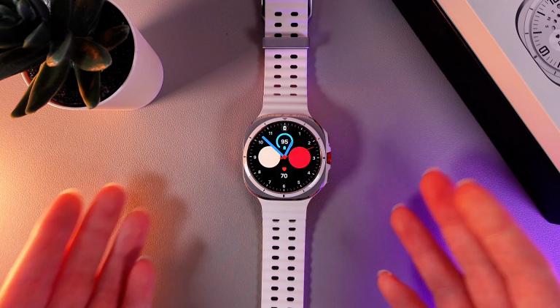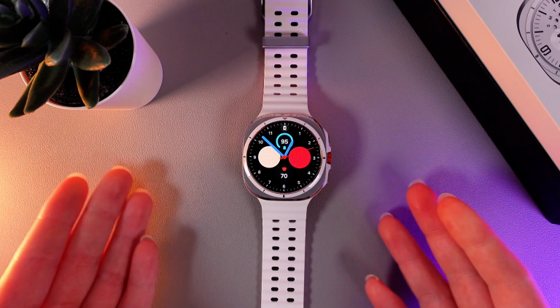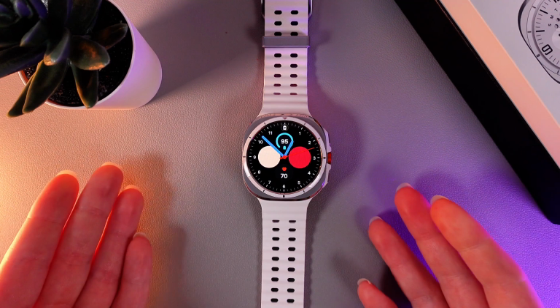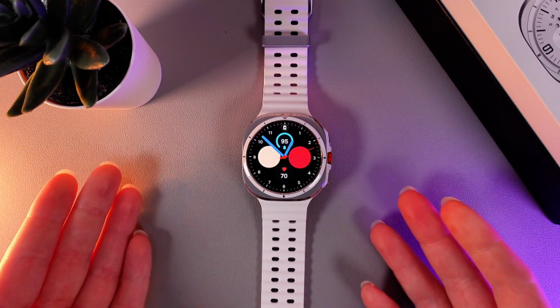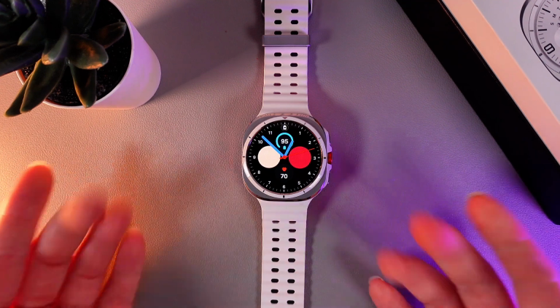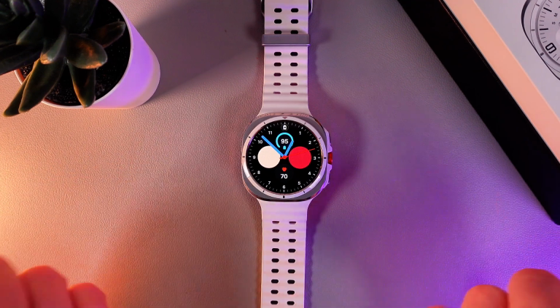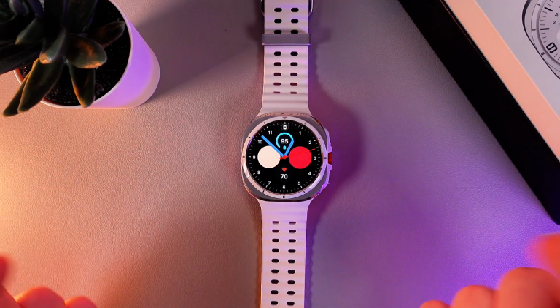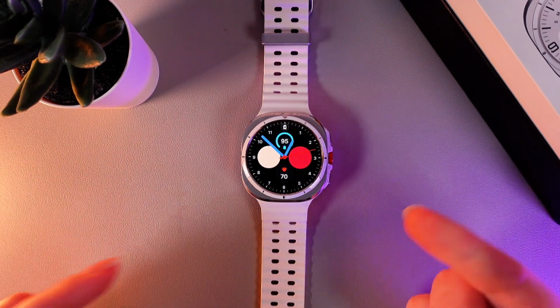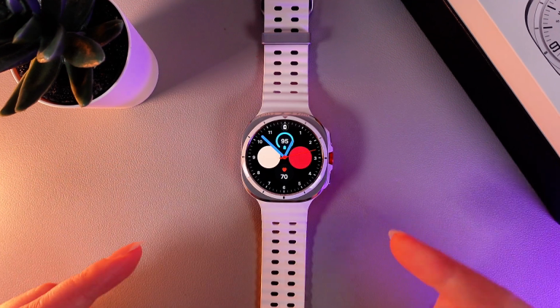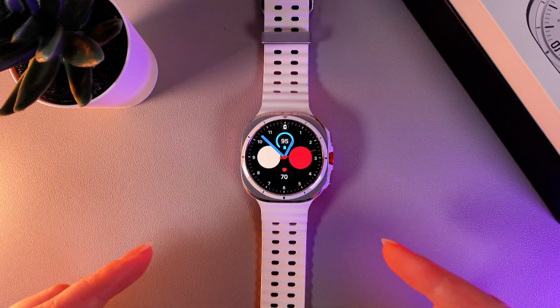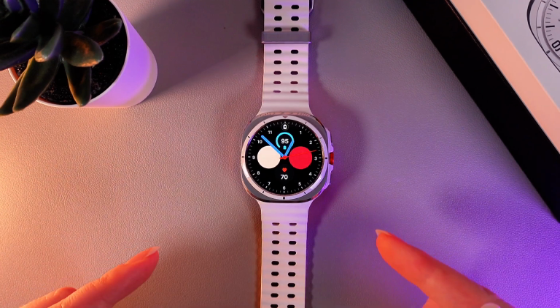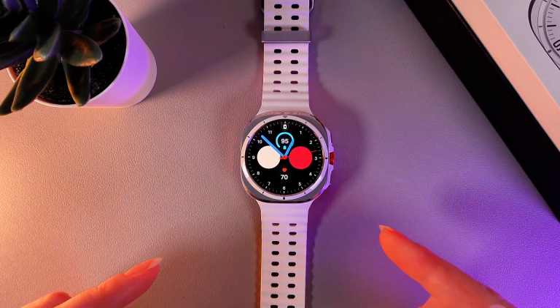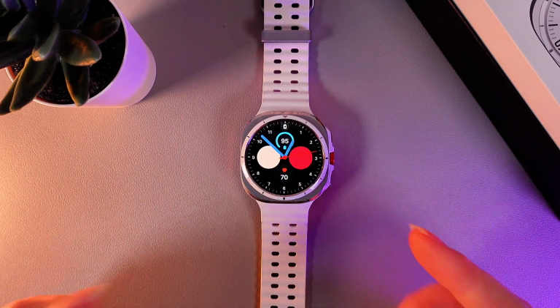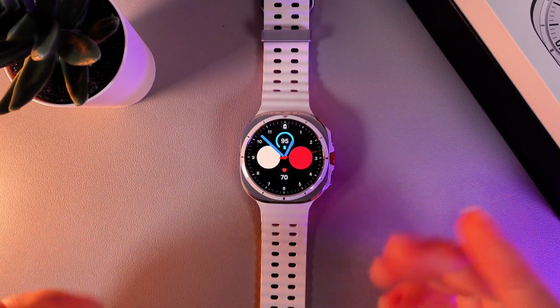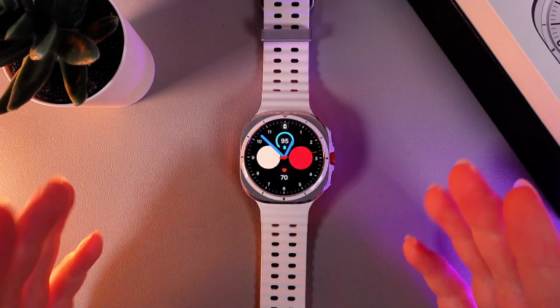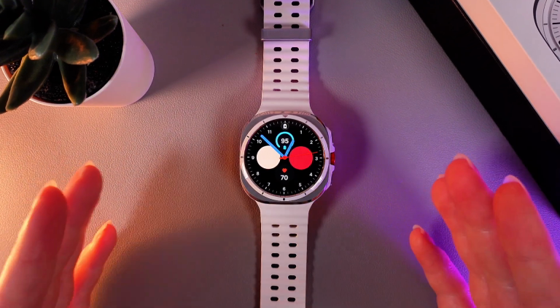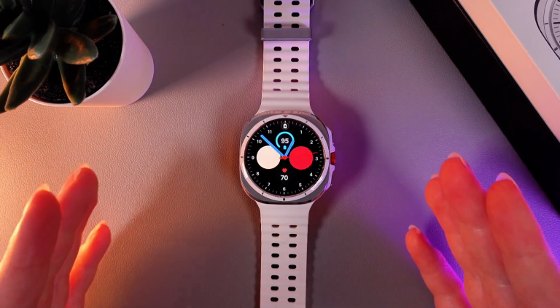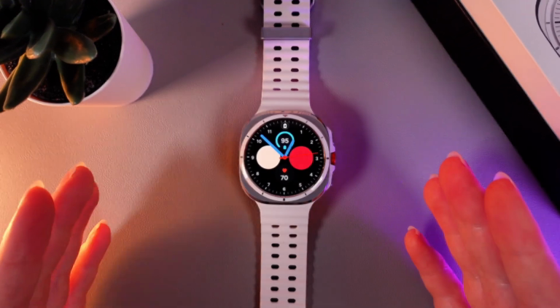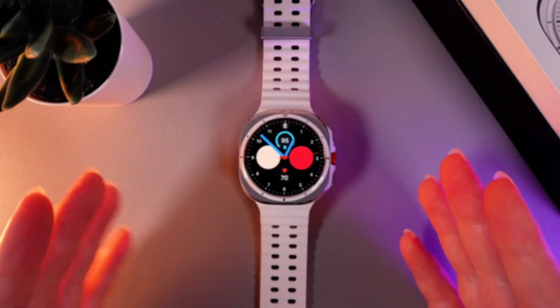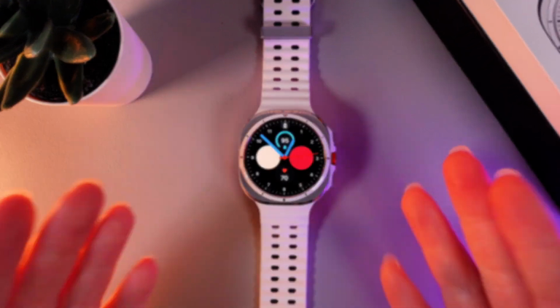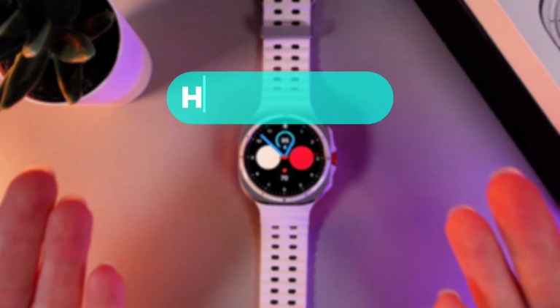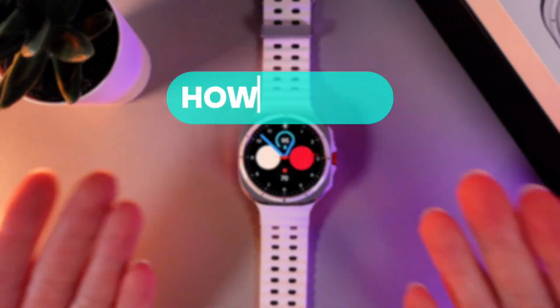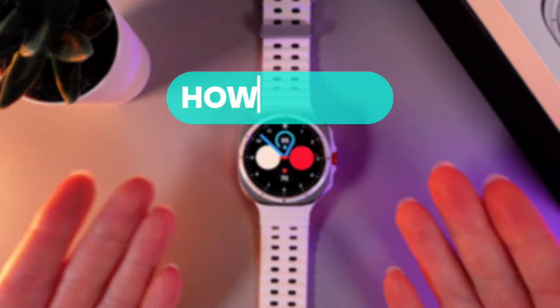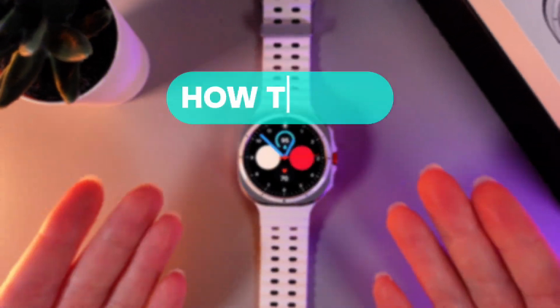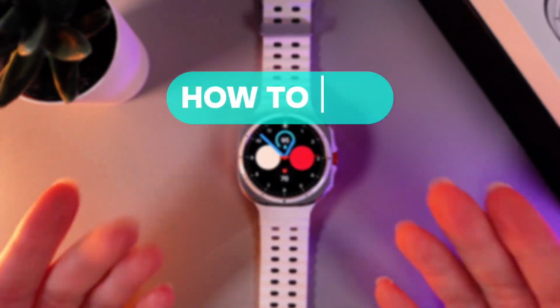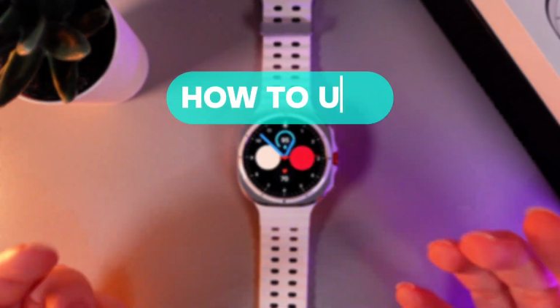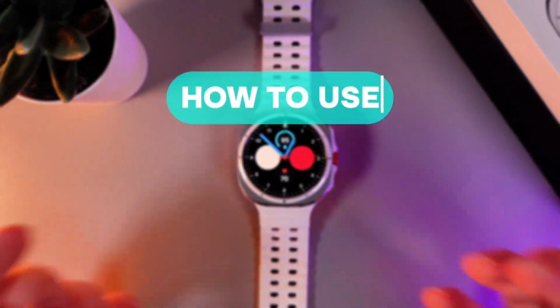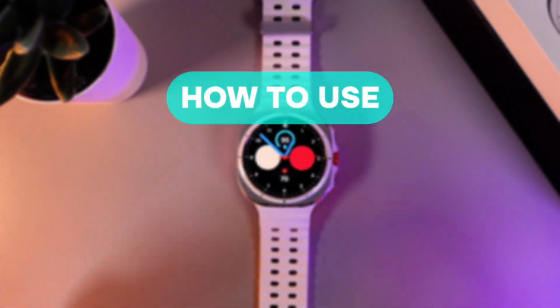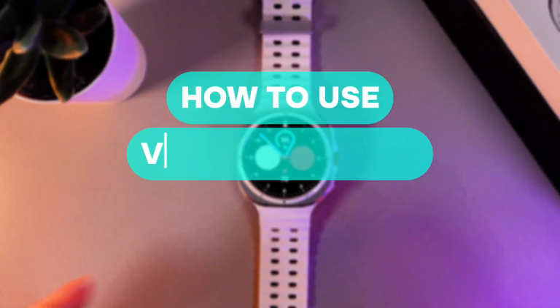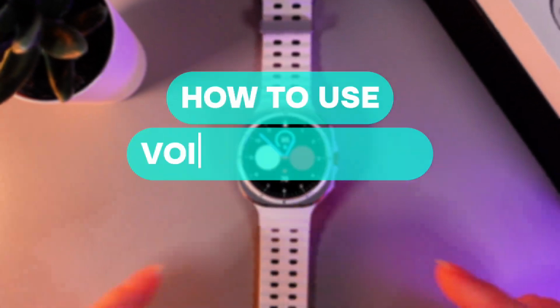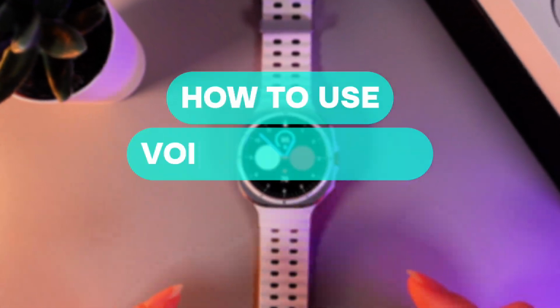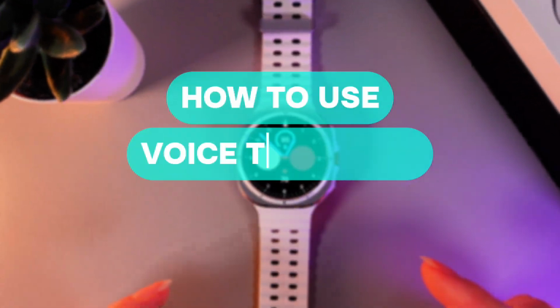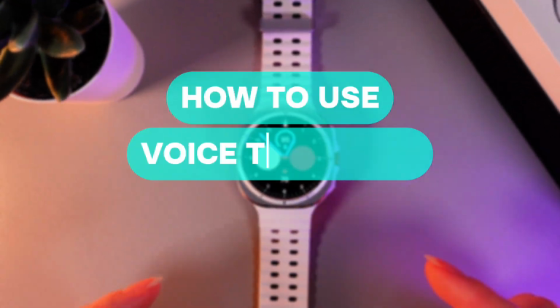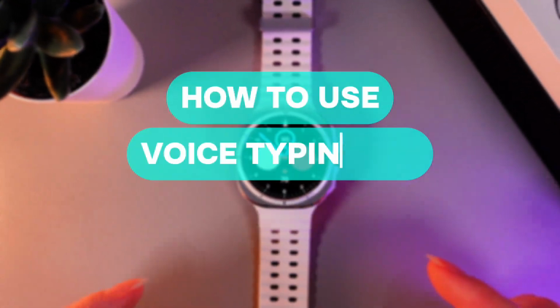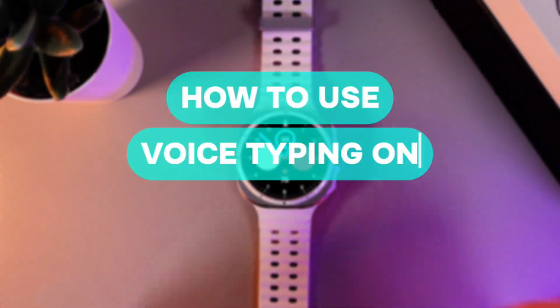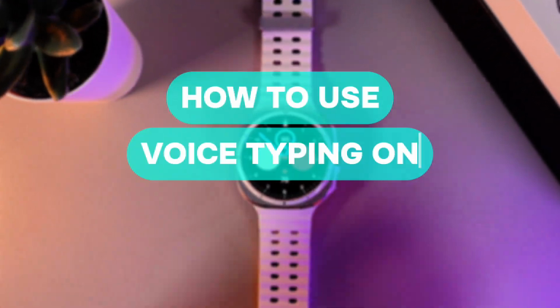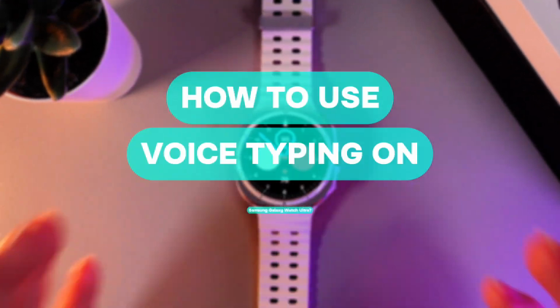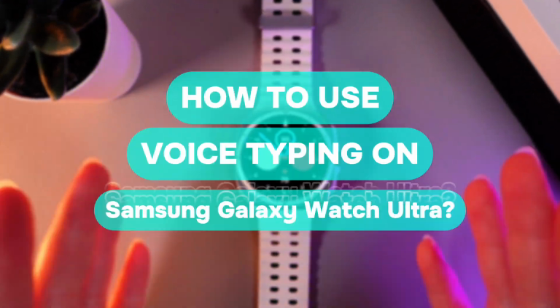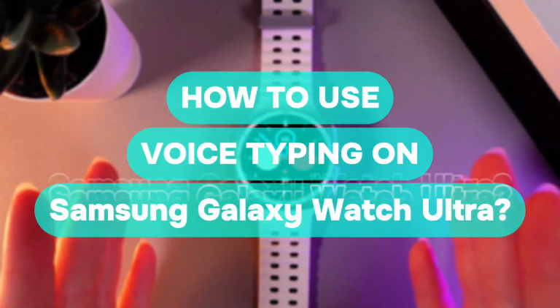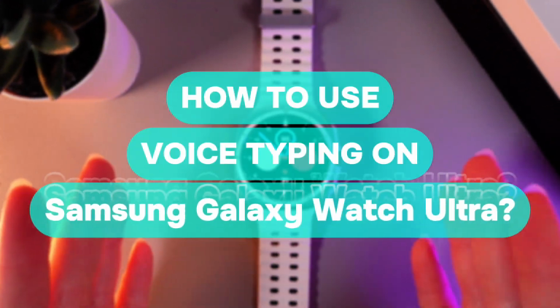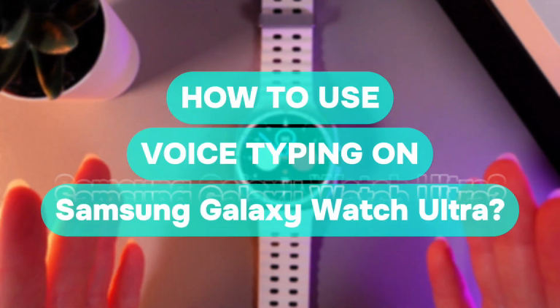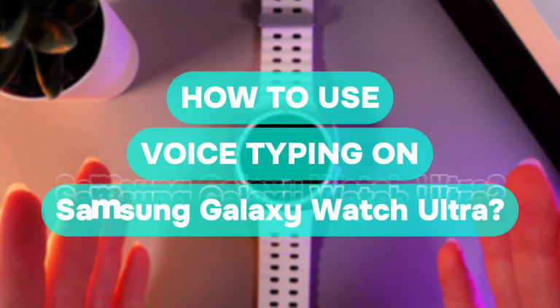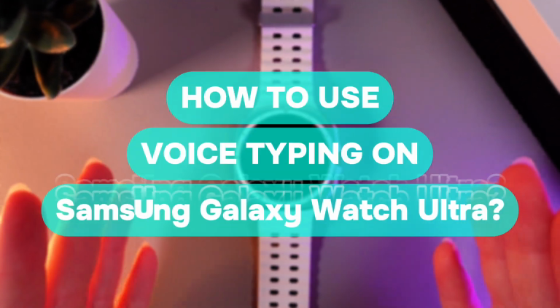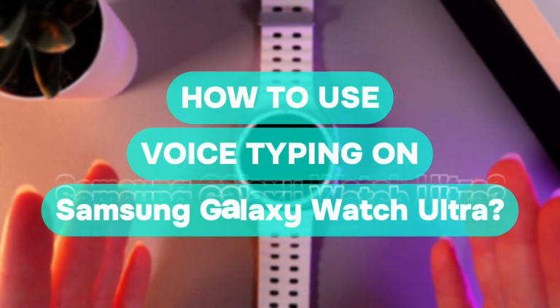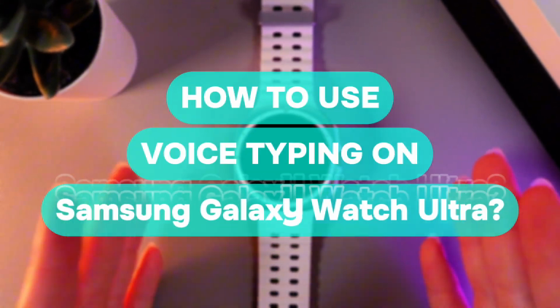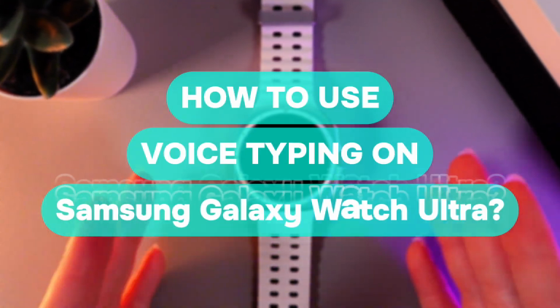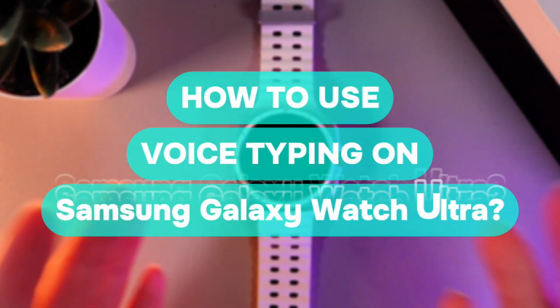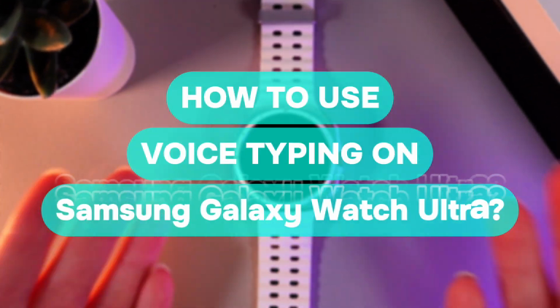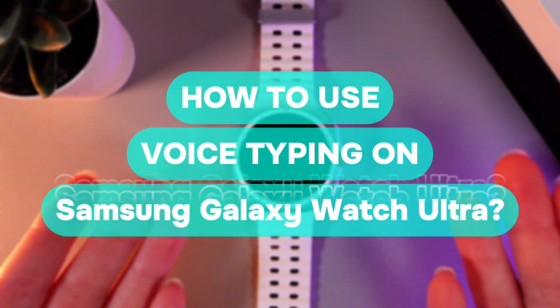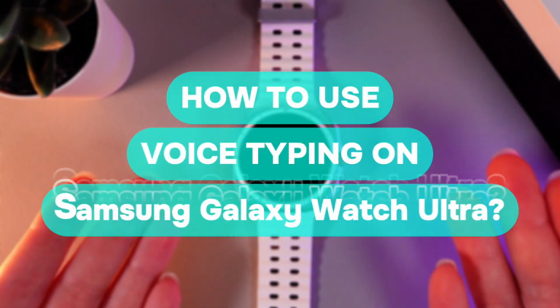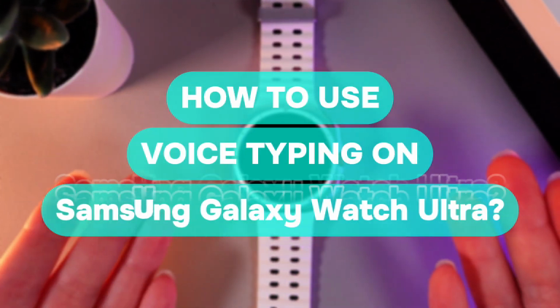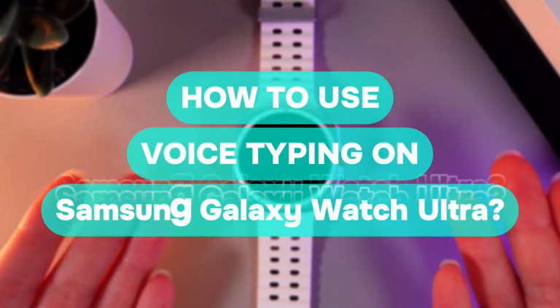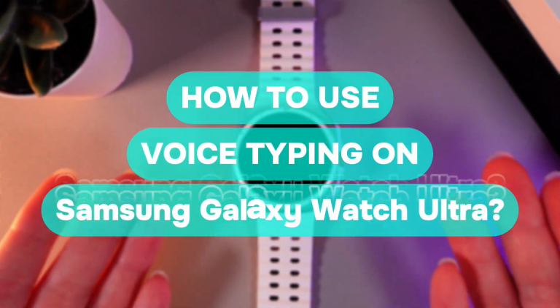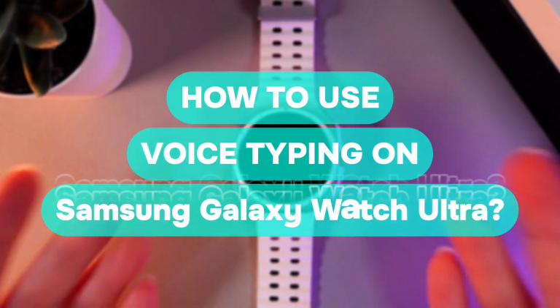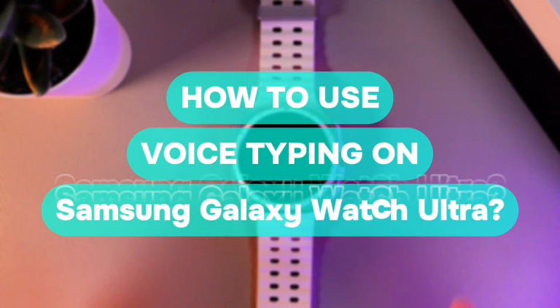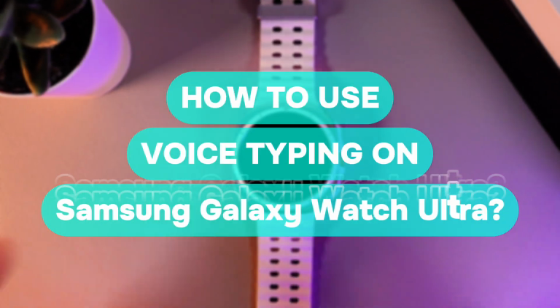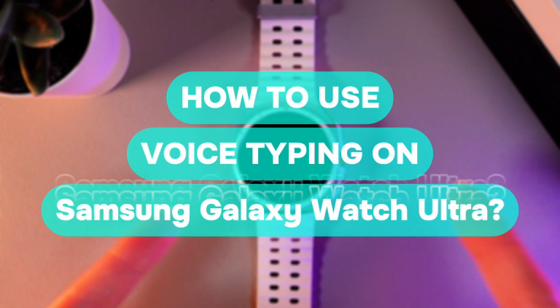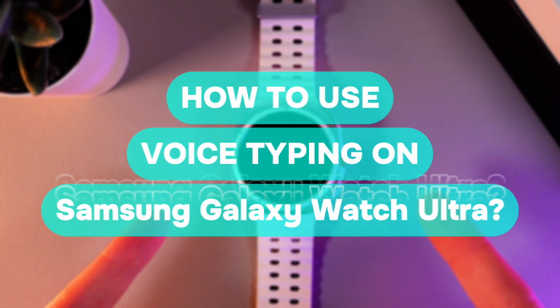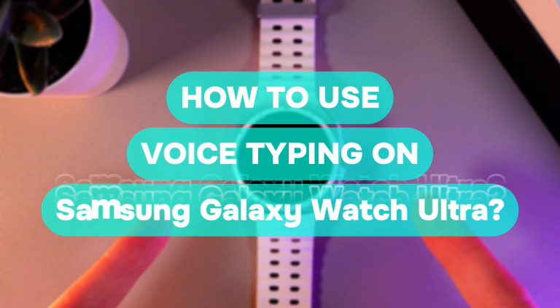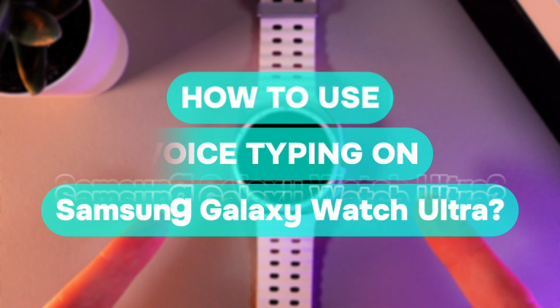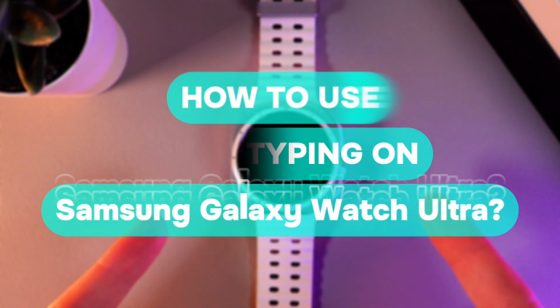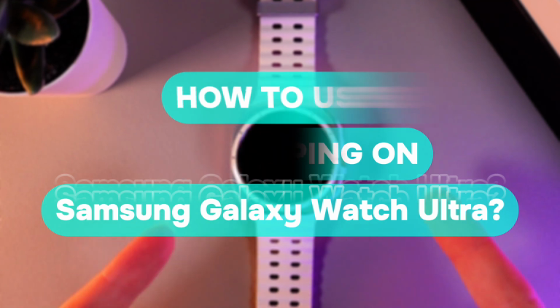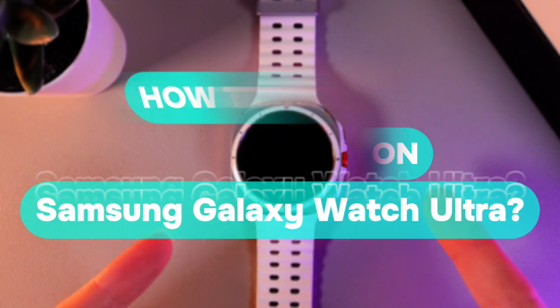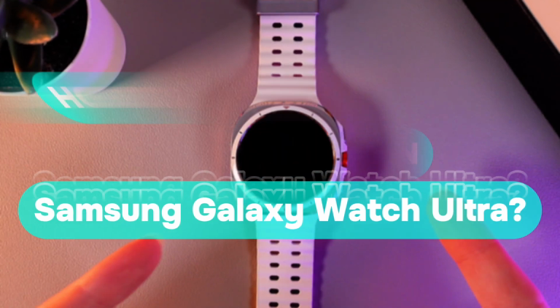Hi there! In today's video, I will show you how to use voice typing on your Samsung Galaxy Watch Ultra. Let's get started!